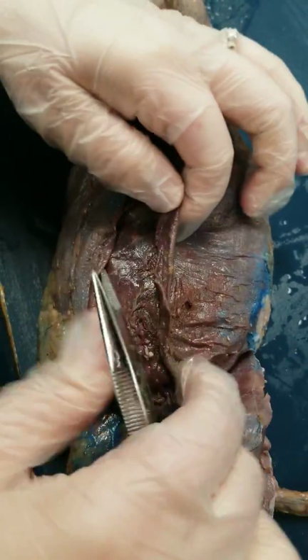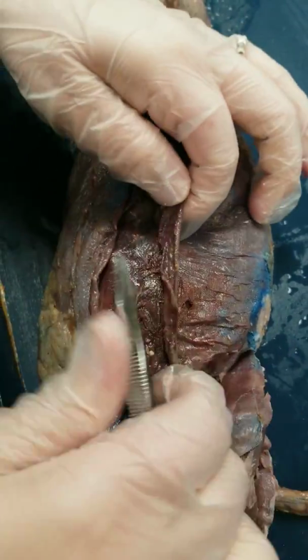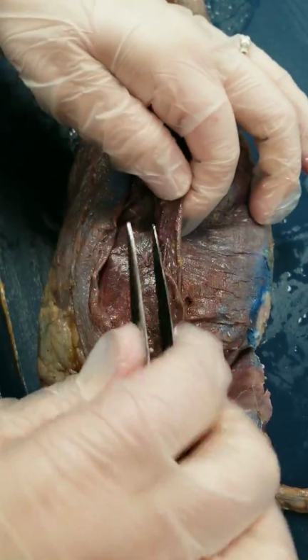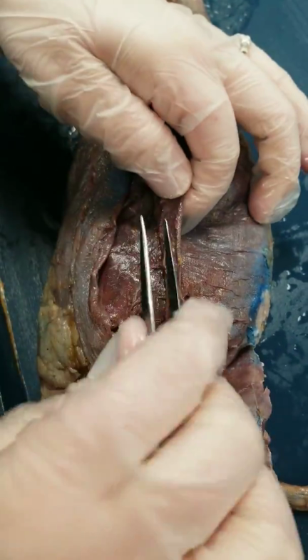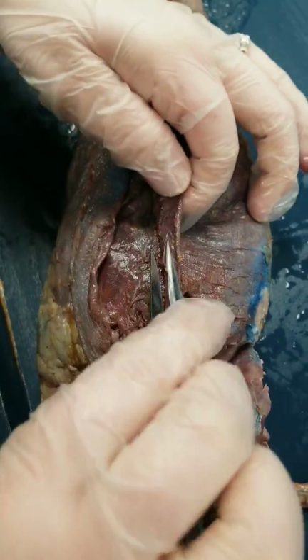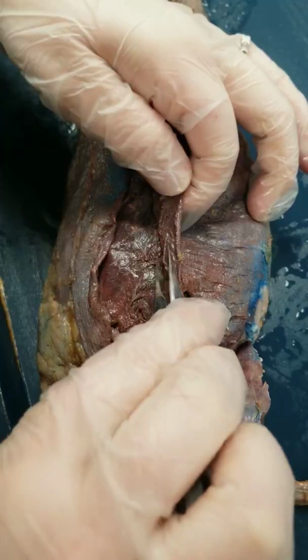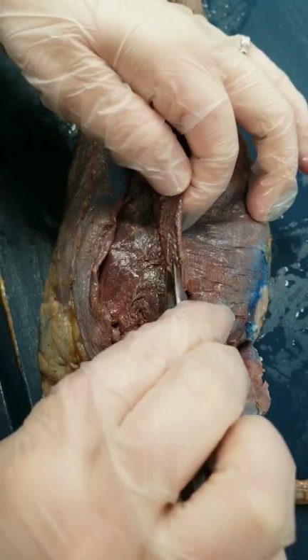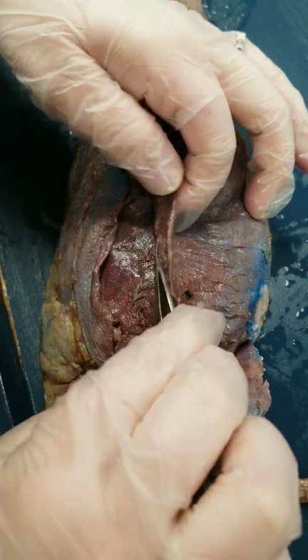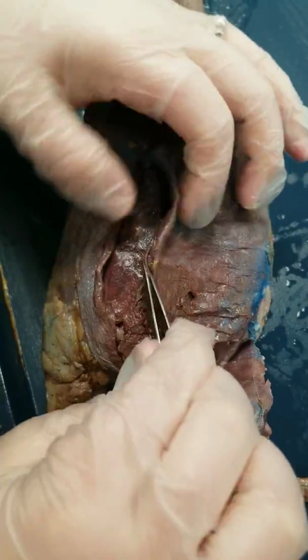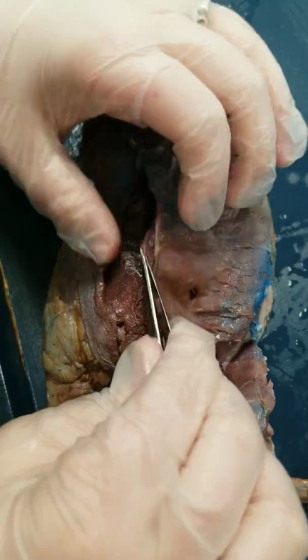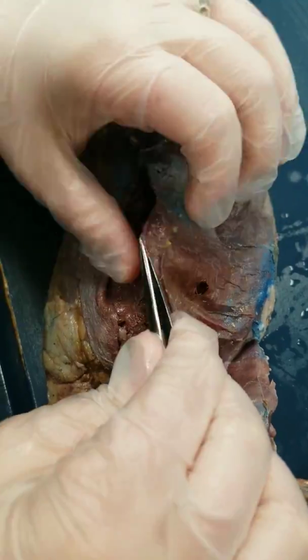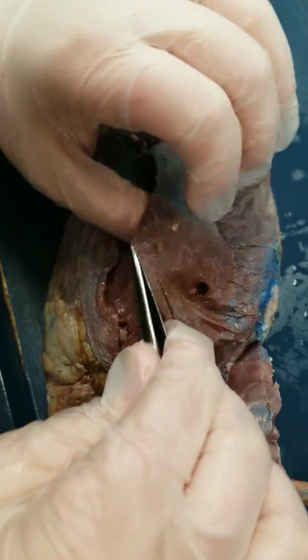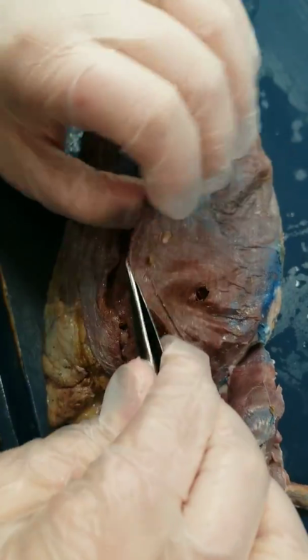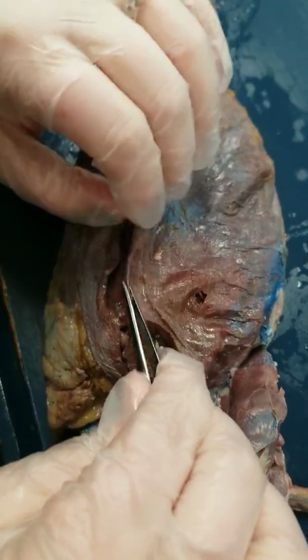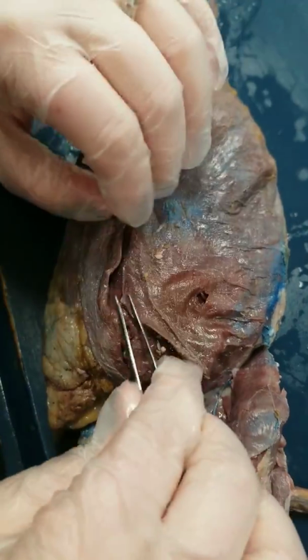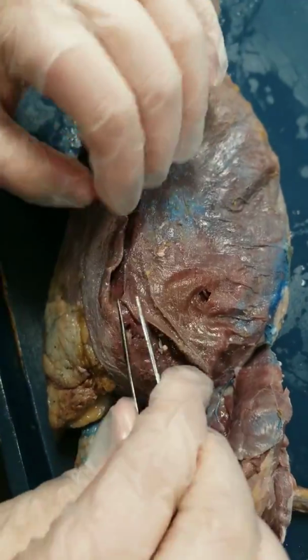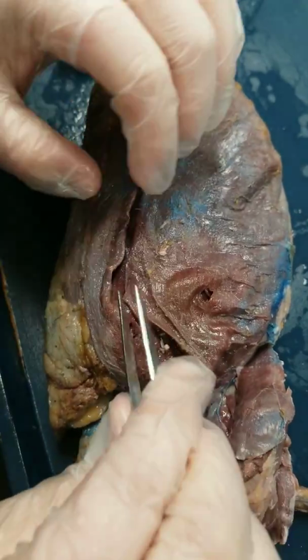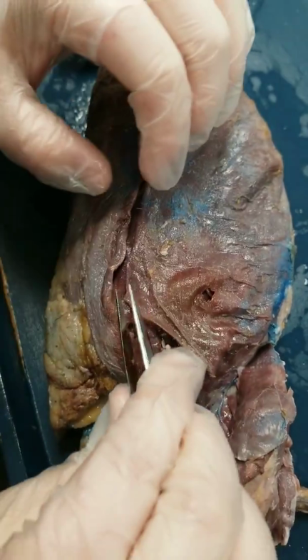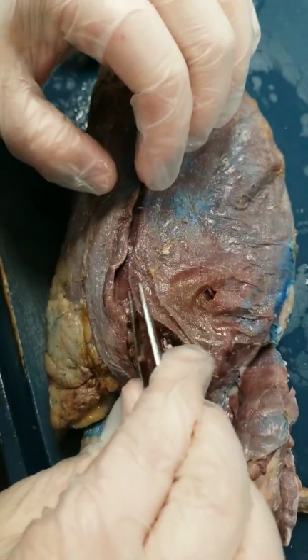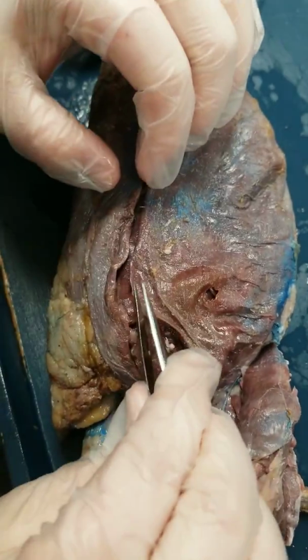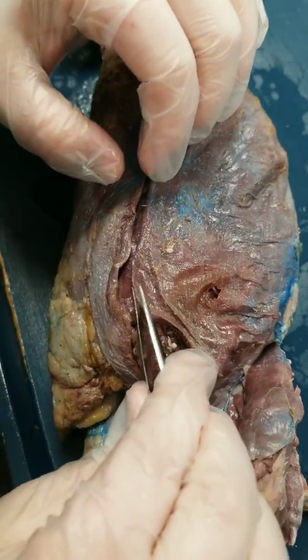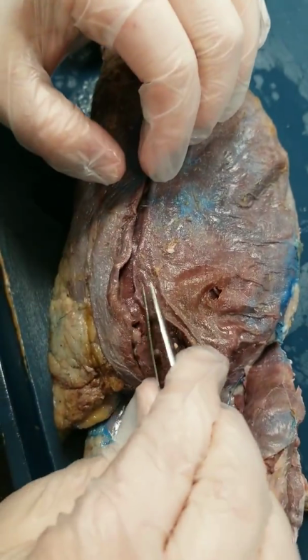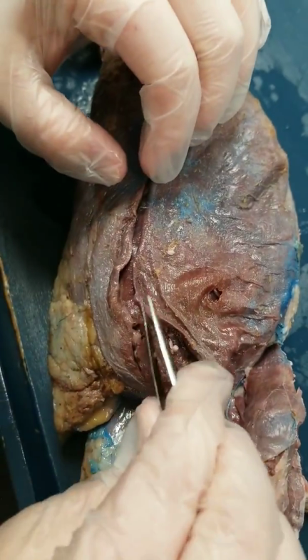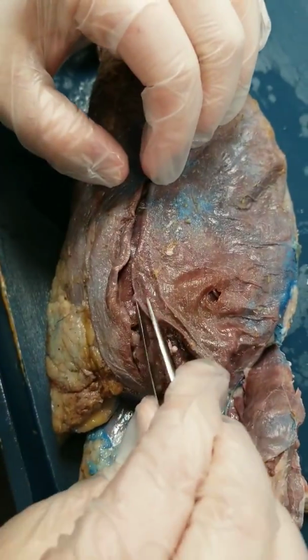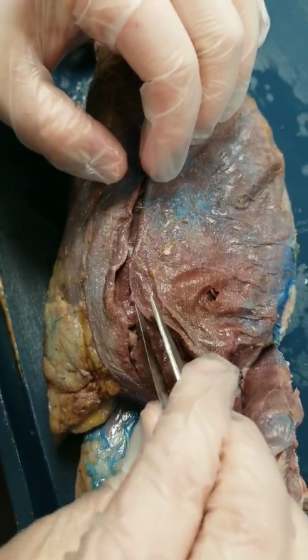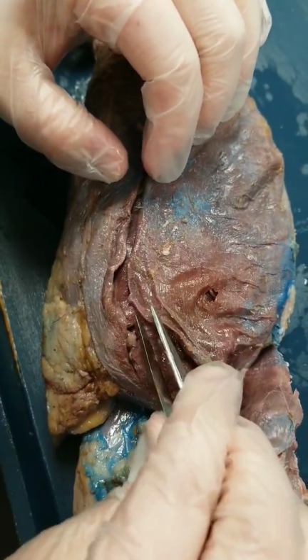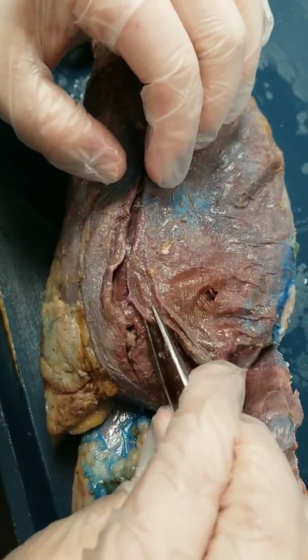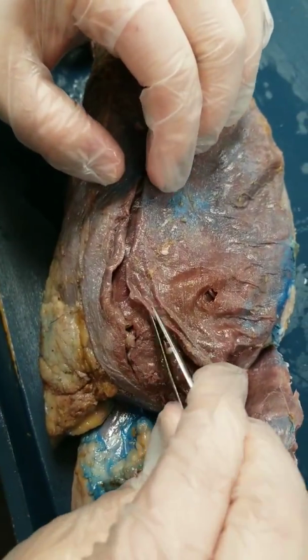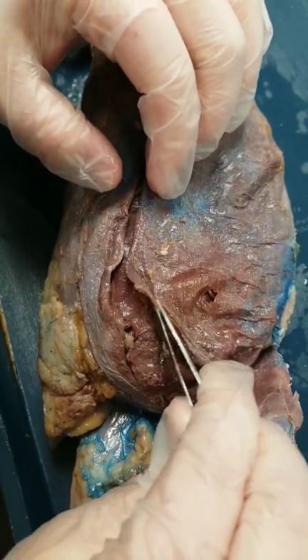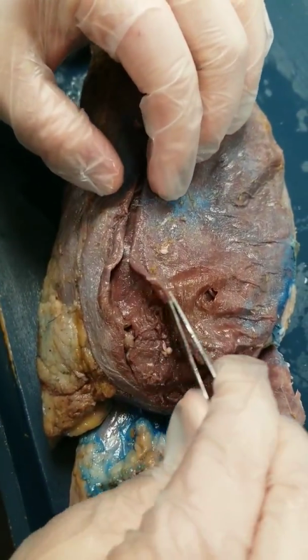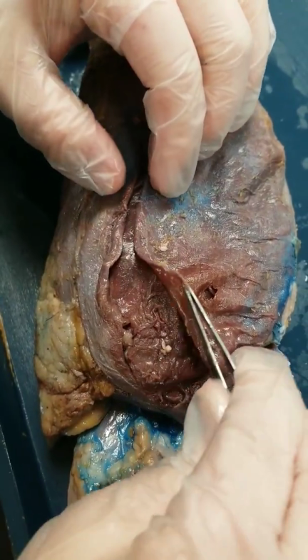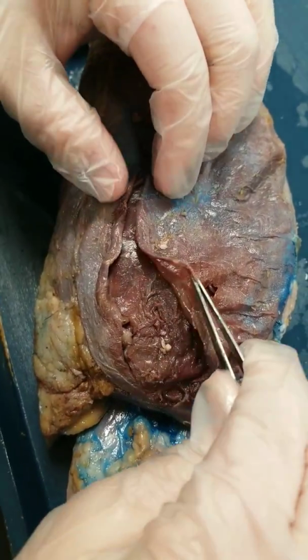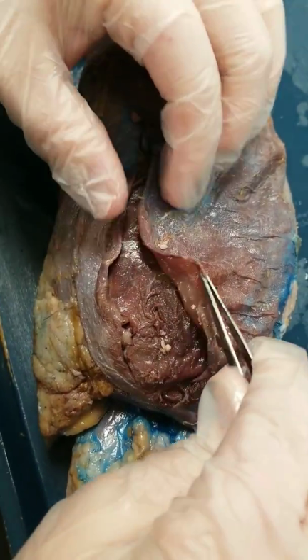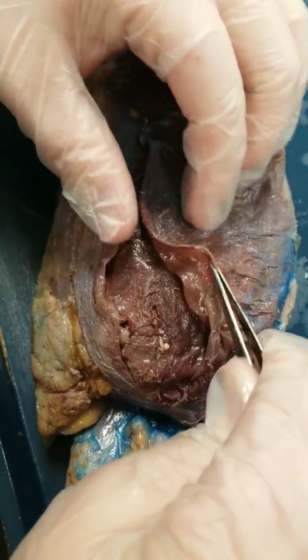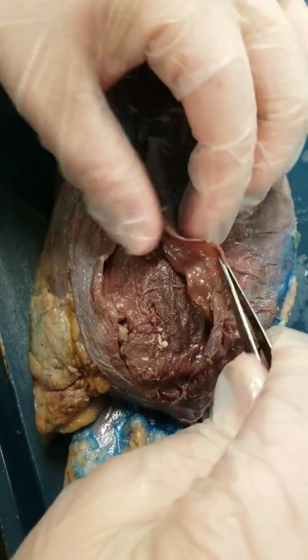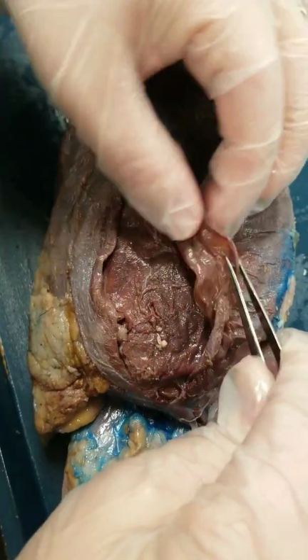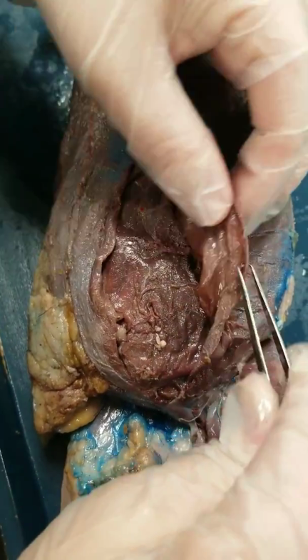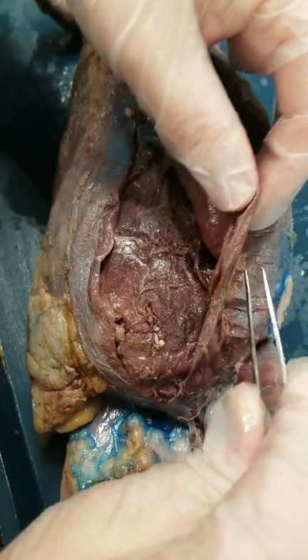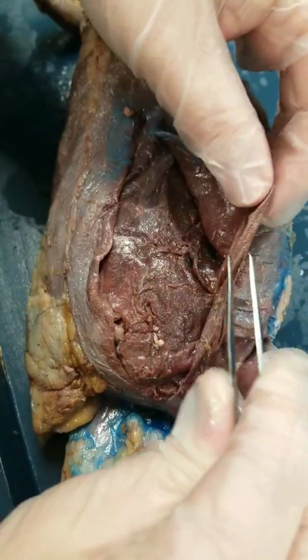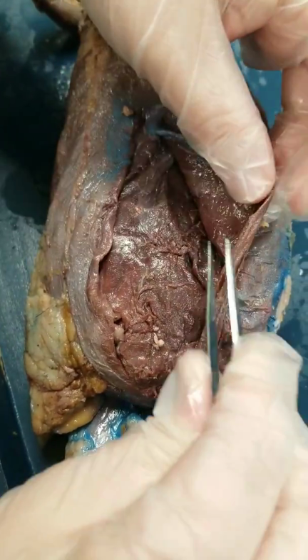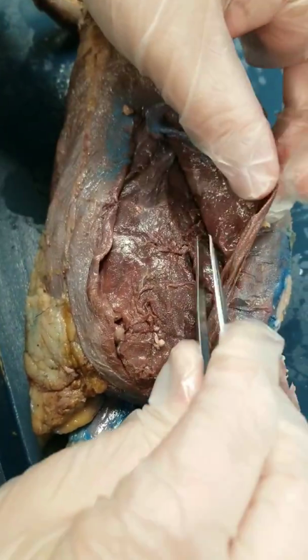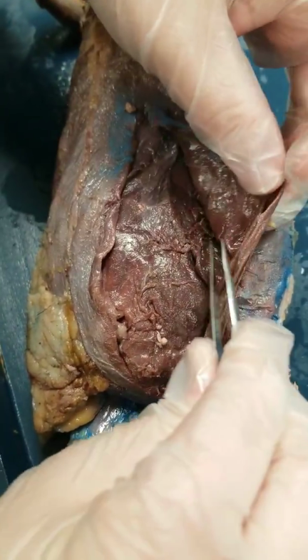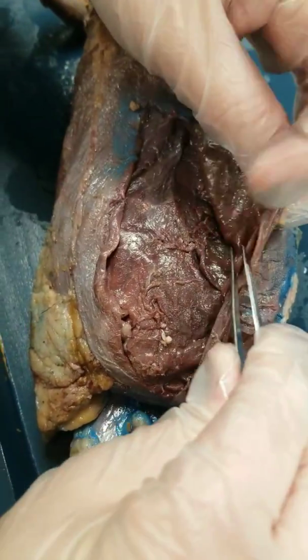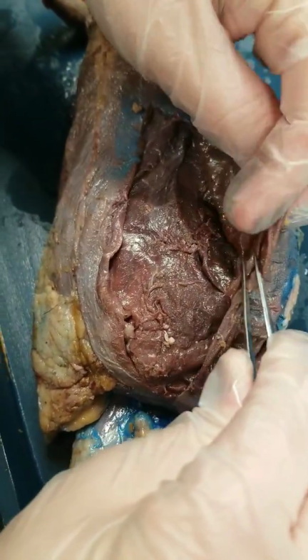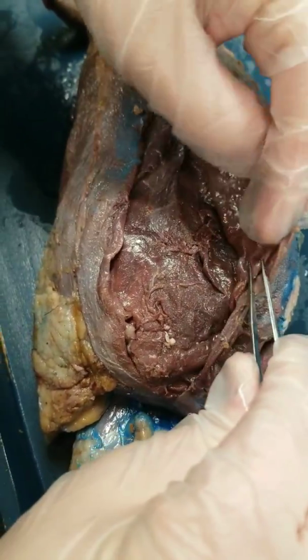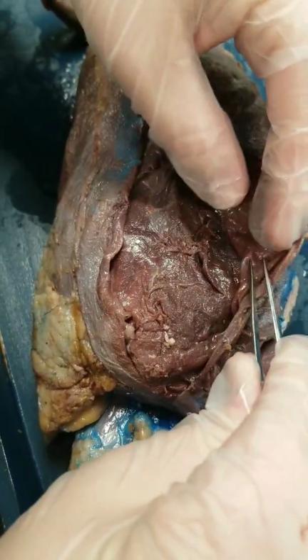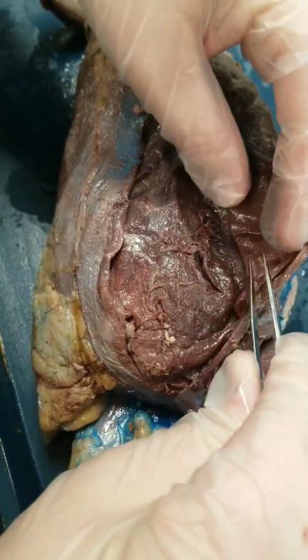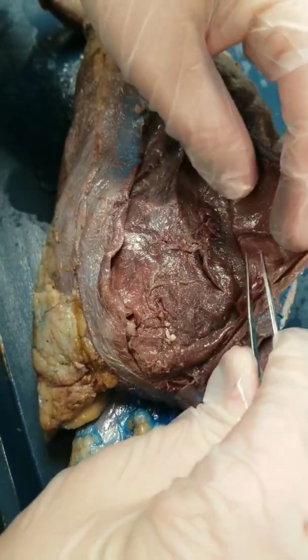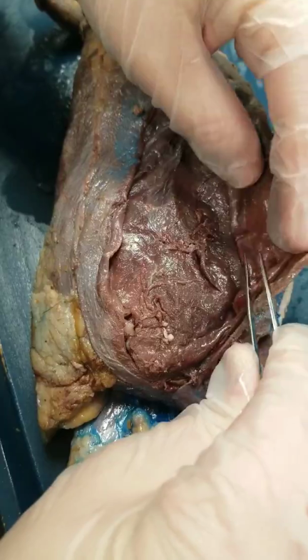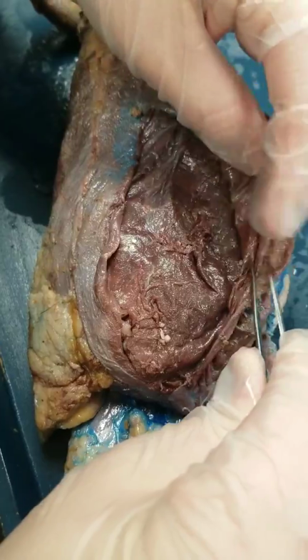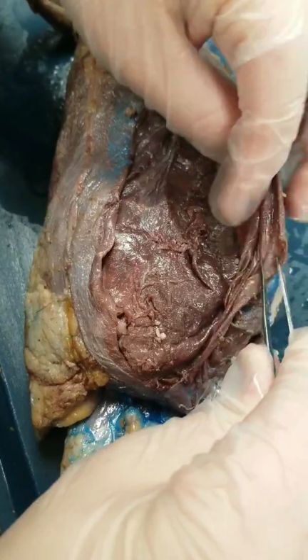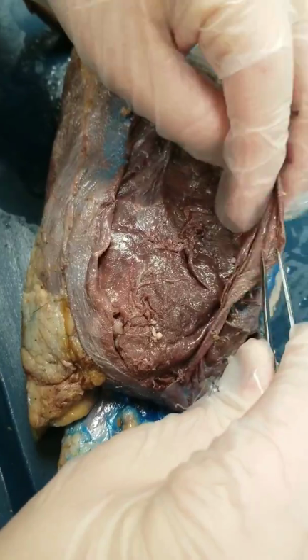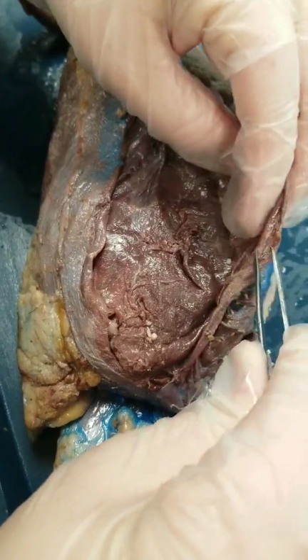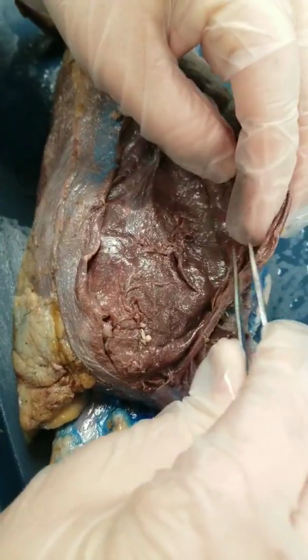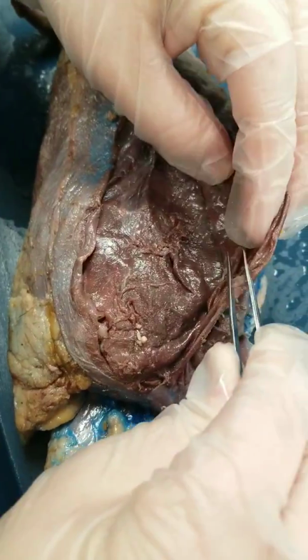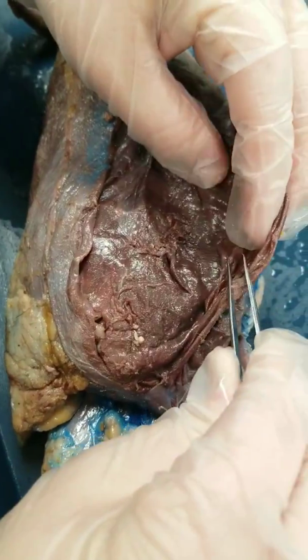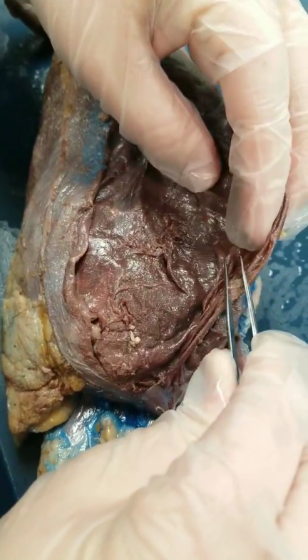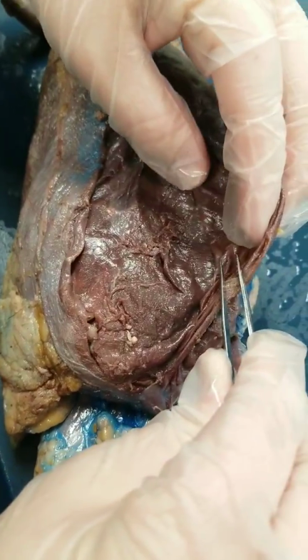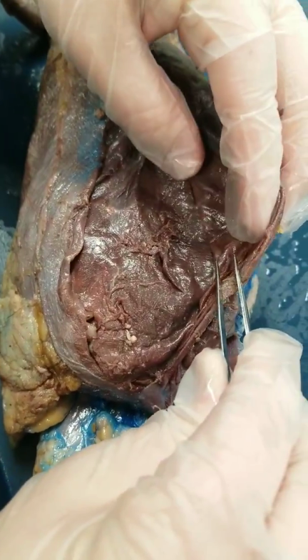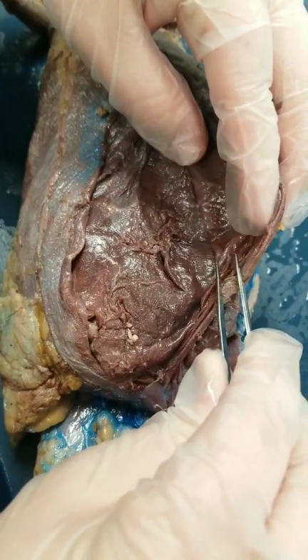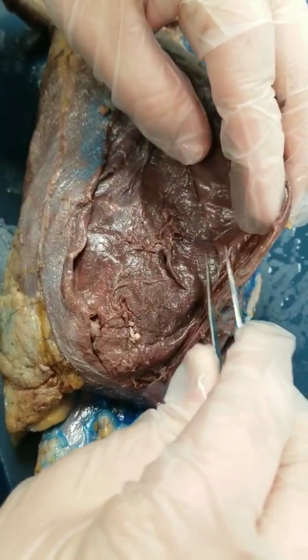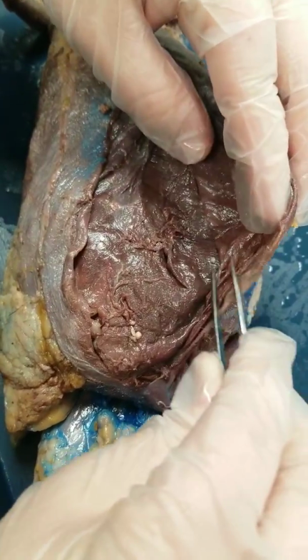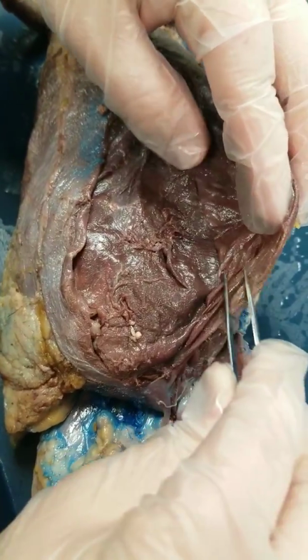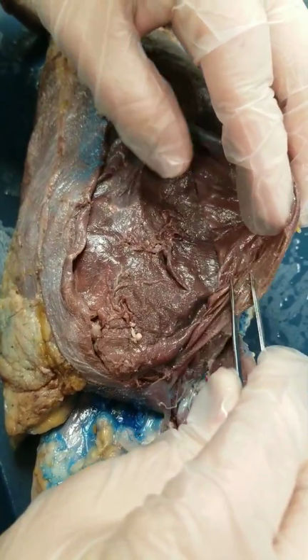By going underneath this edge, you can slowly but surely lift it back. You can see how thin it is.